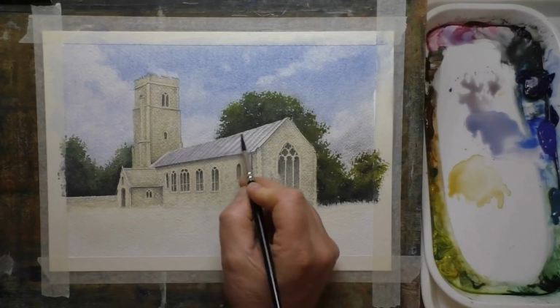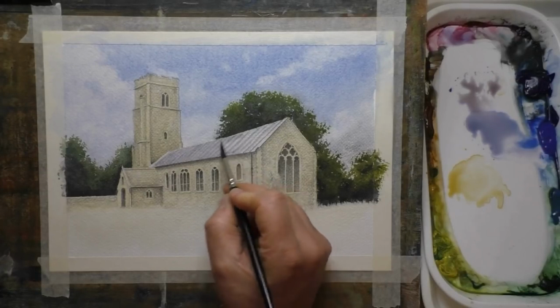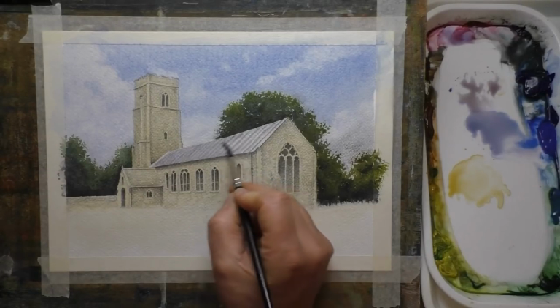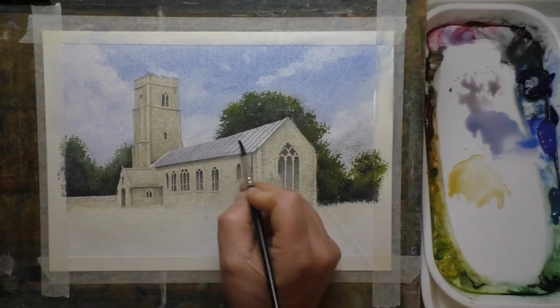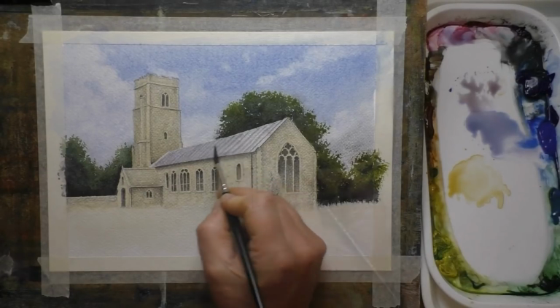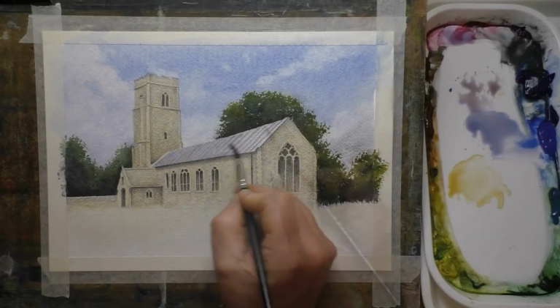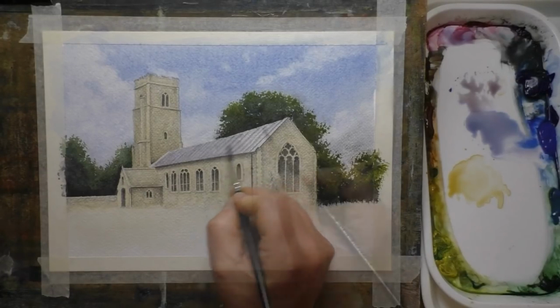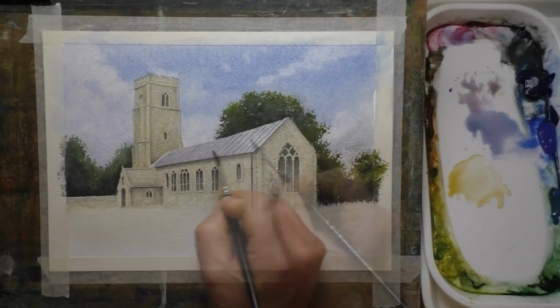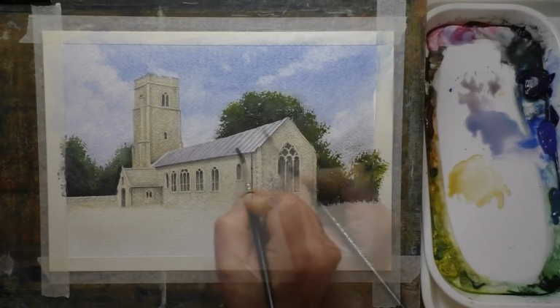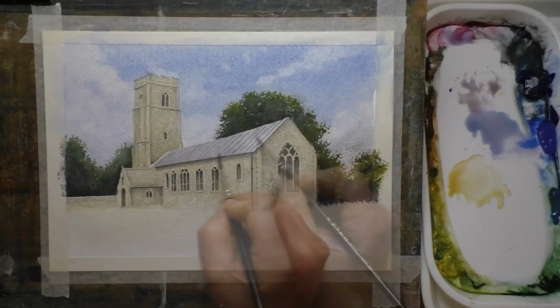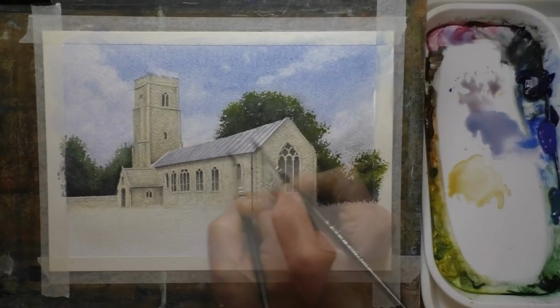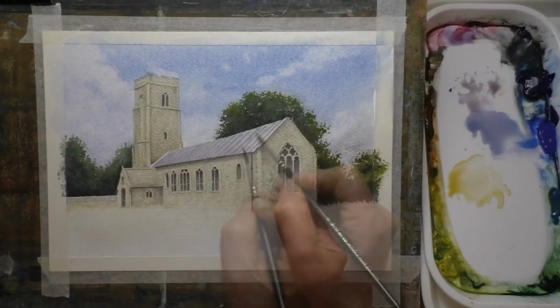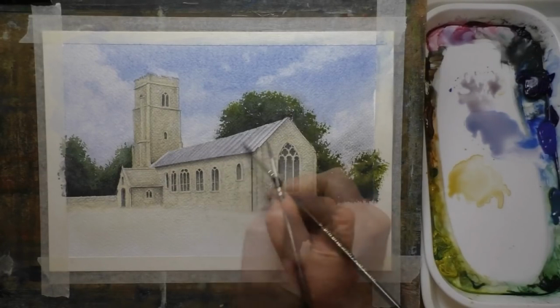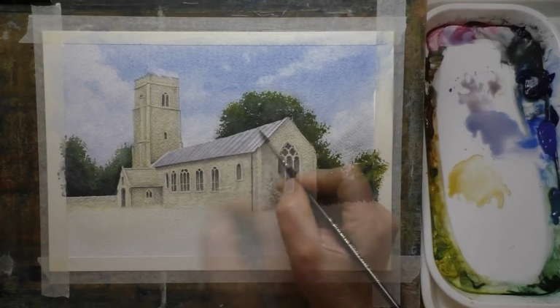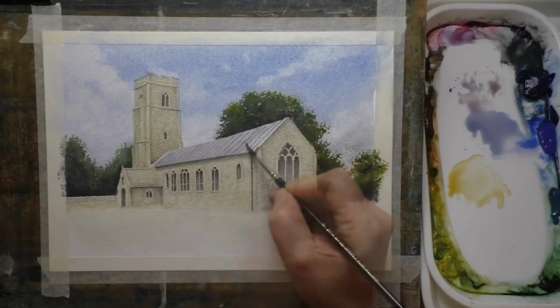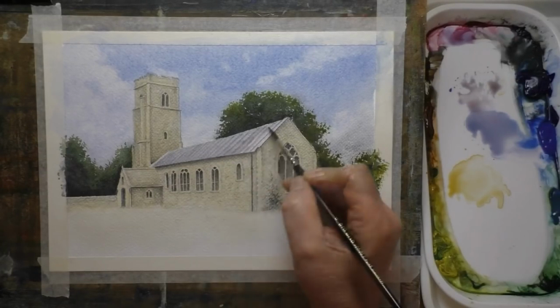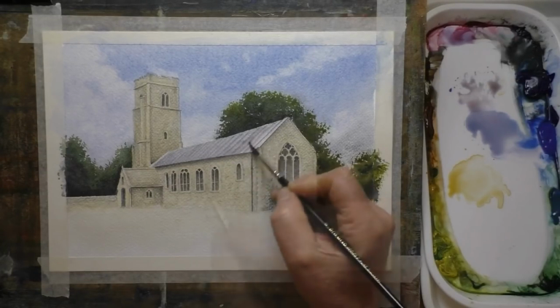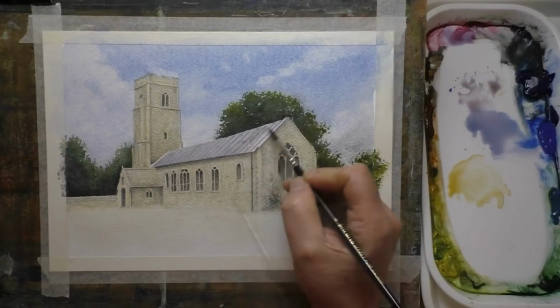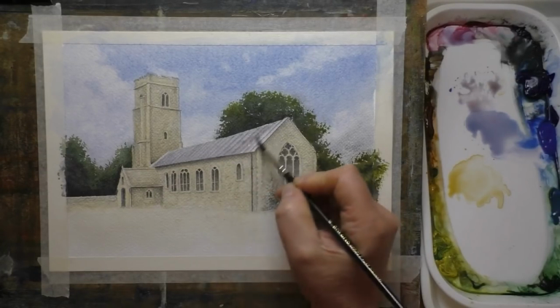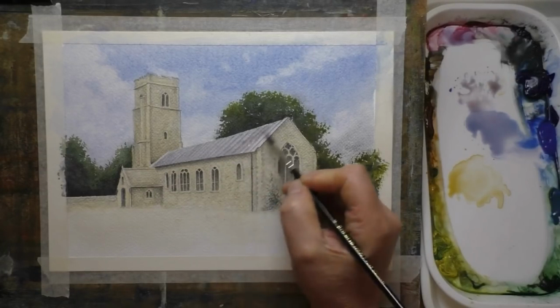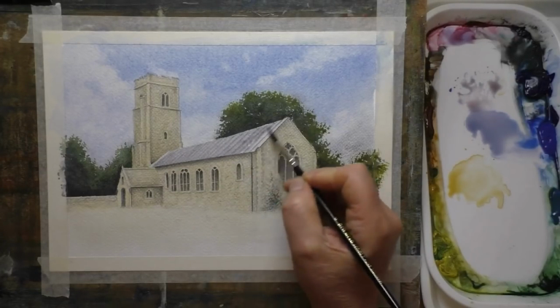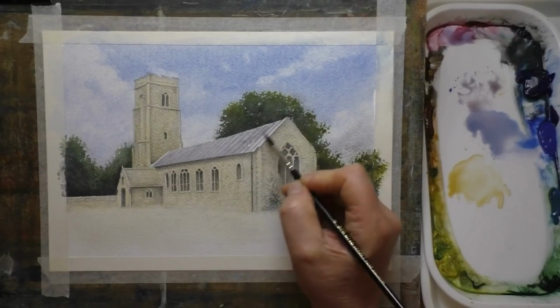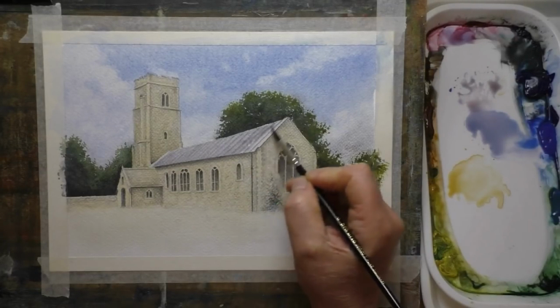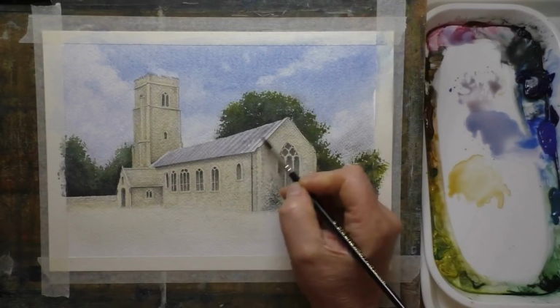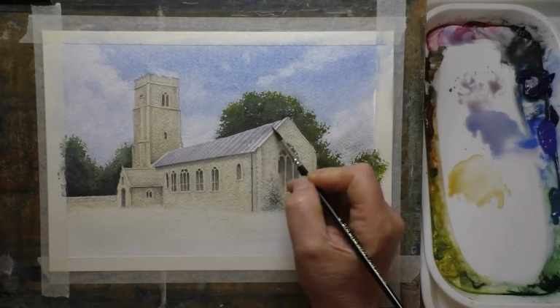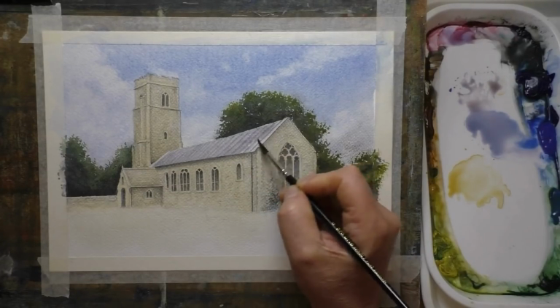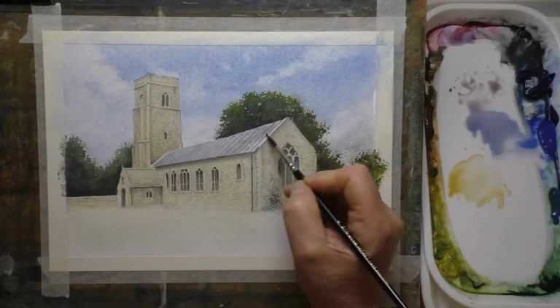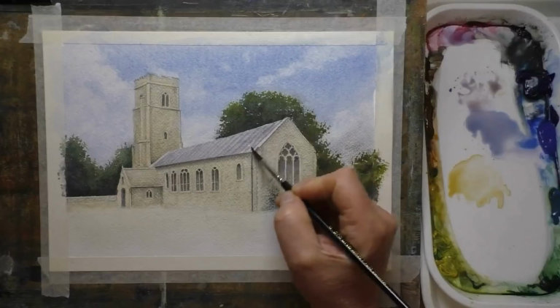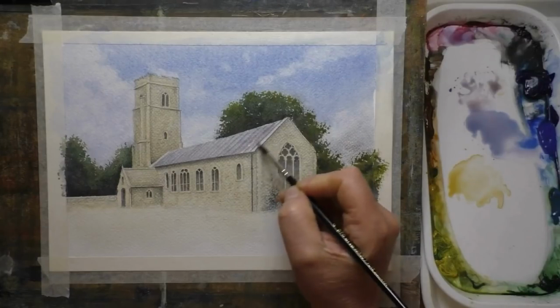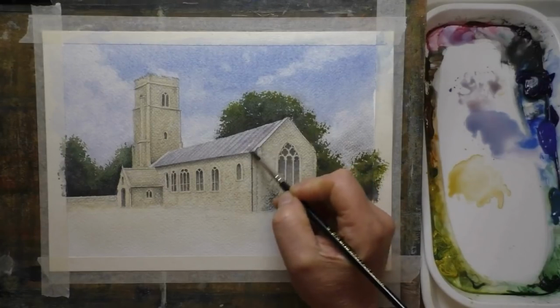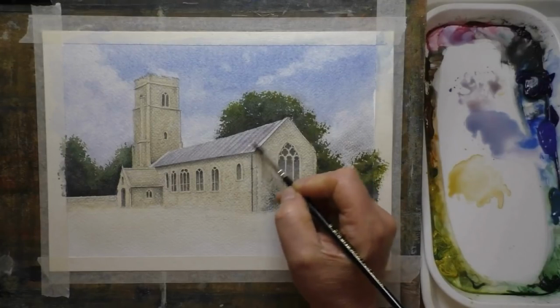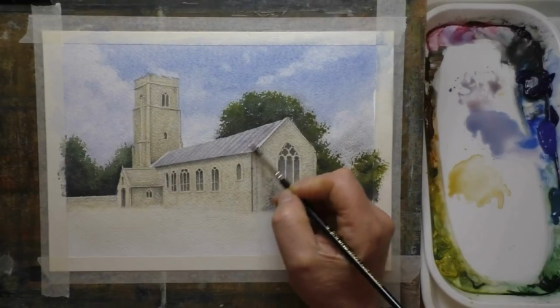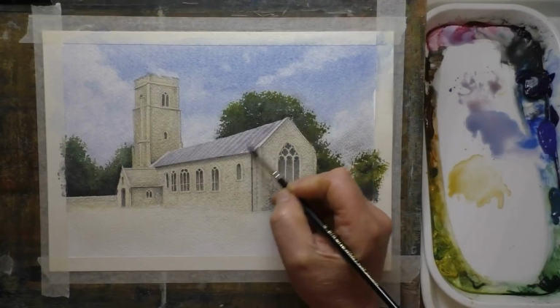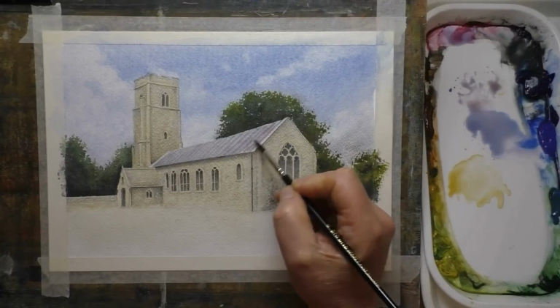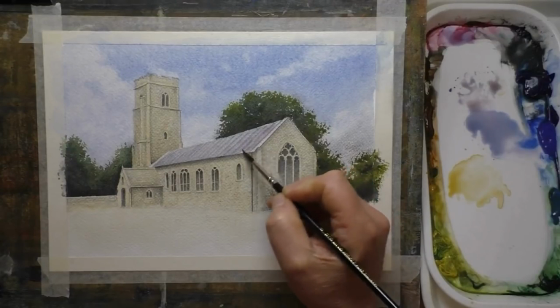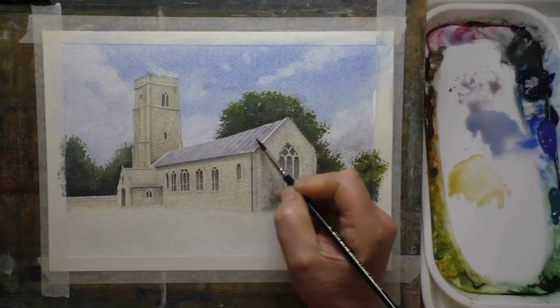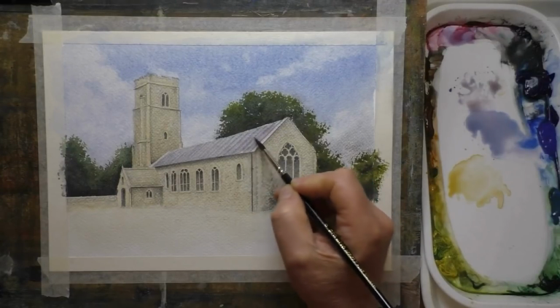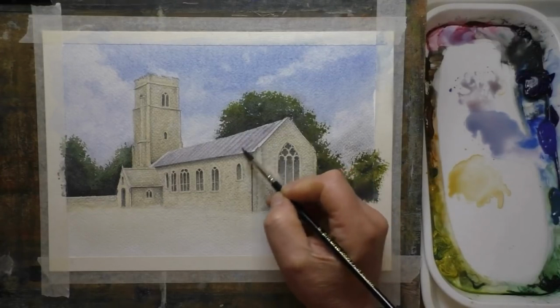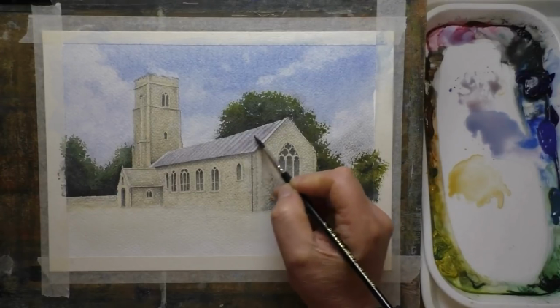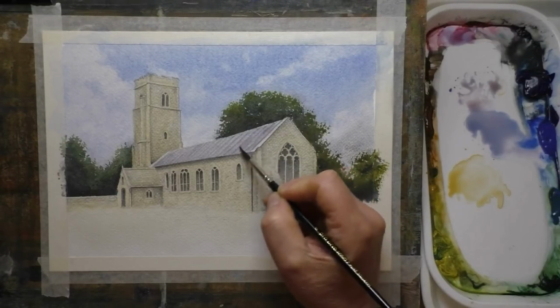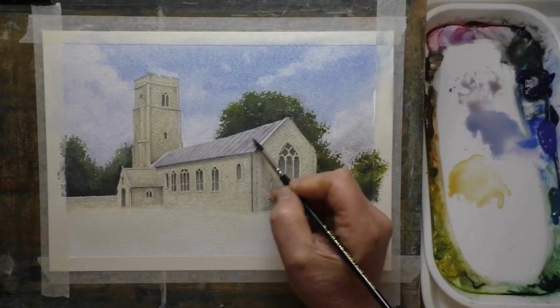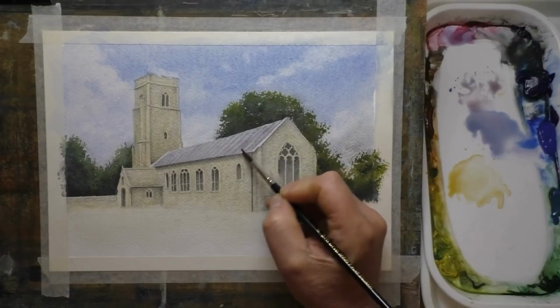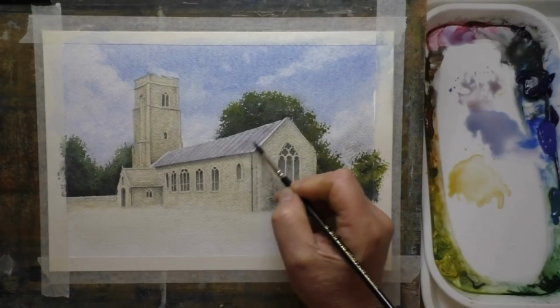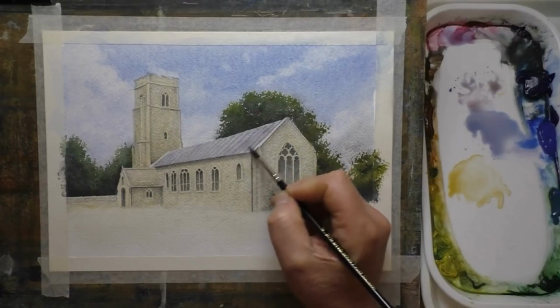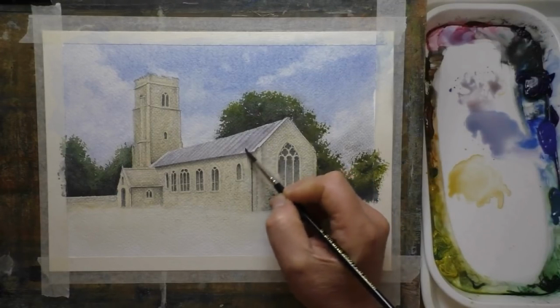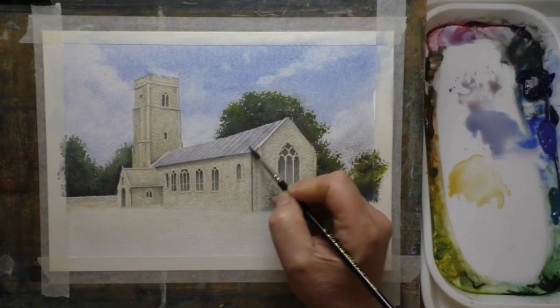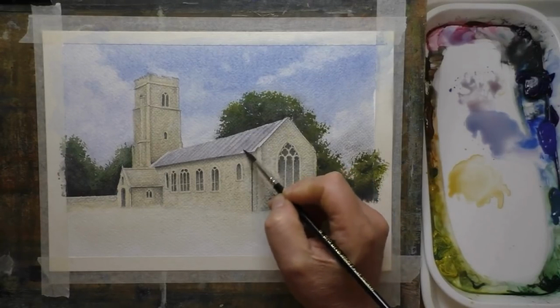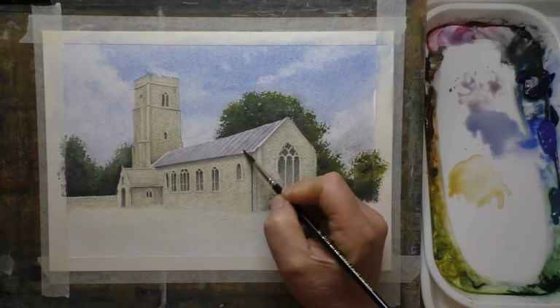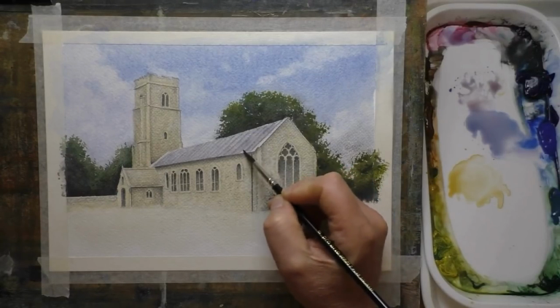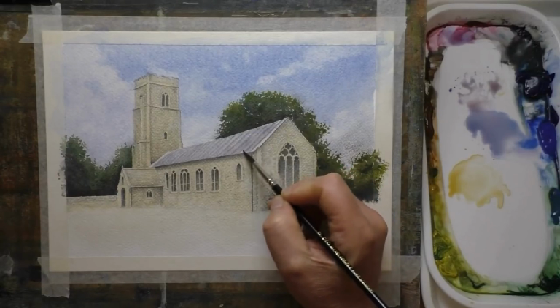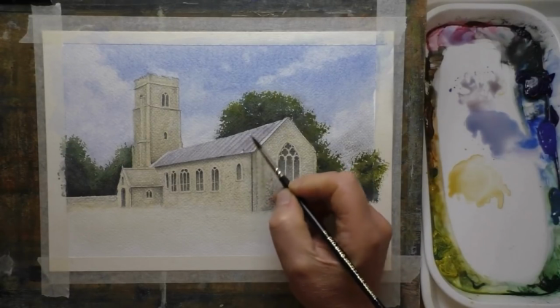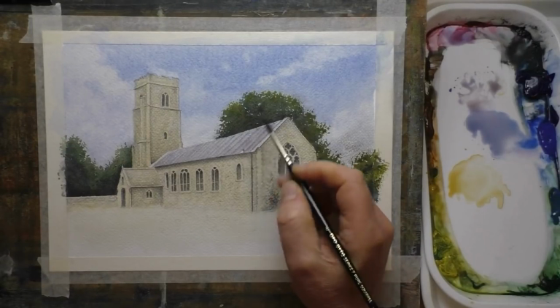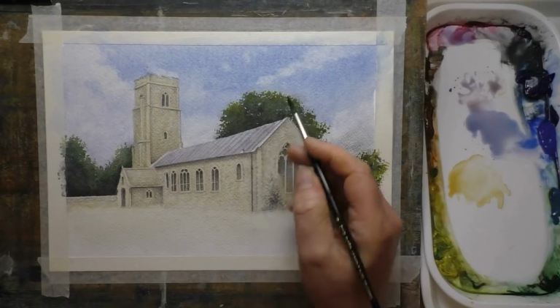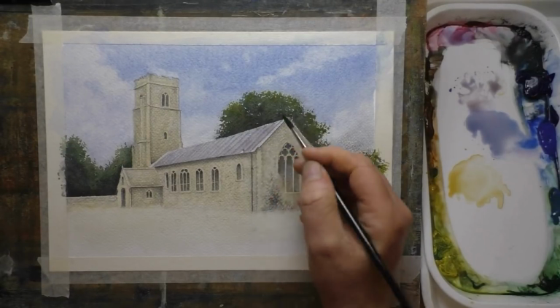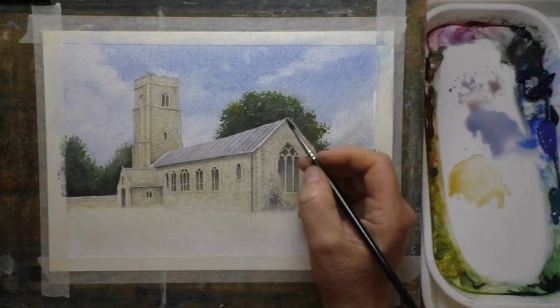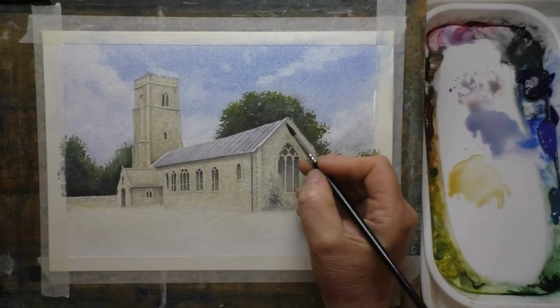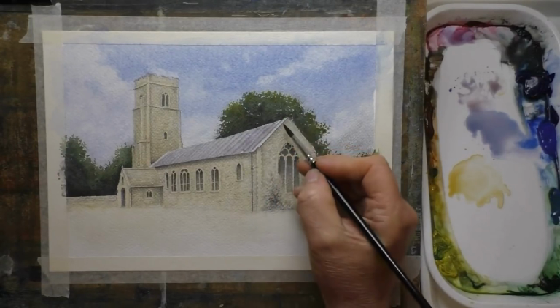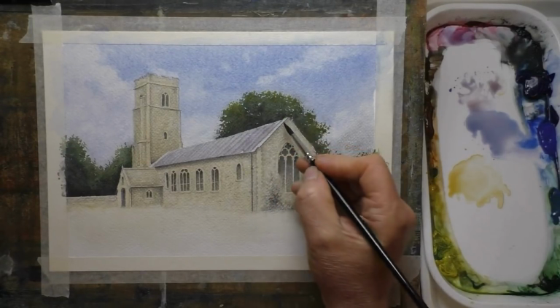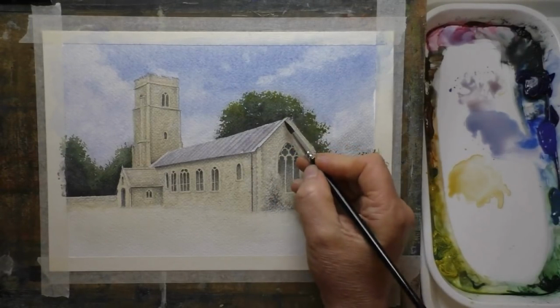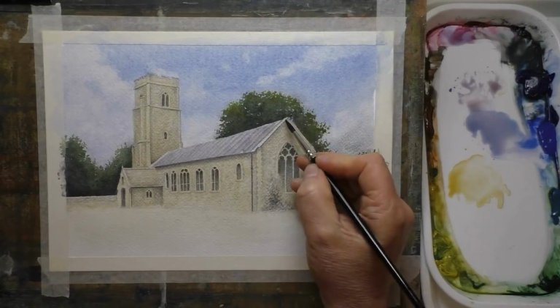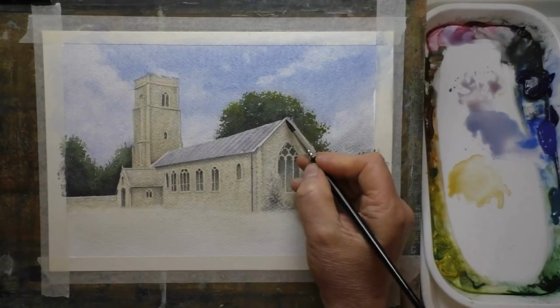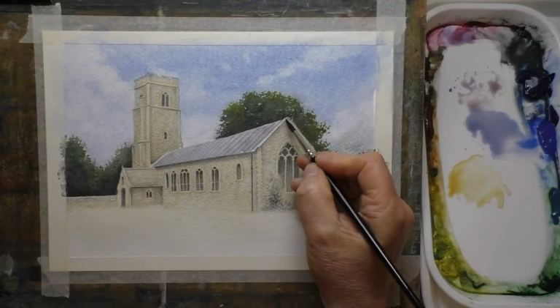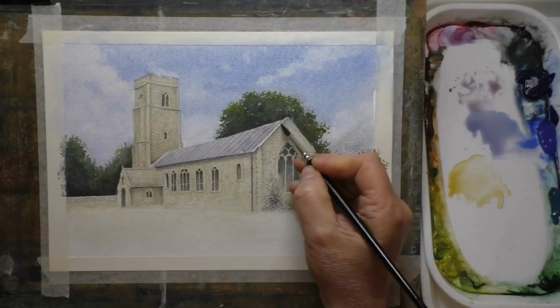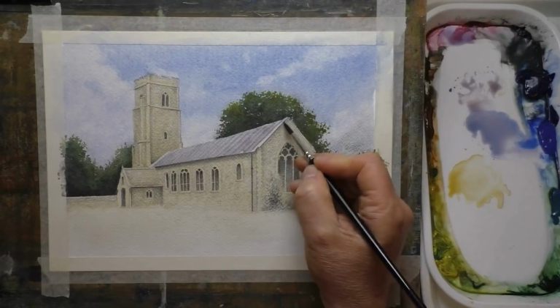Very light glaze again to start off the colour on the church roof. I'm using two mixes there and letting them run in together — probably not coming across very well on camera because the mixes are quite light and very subtle.